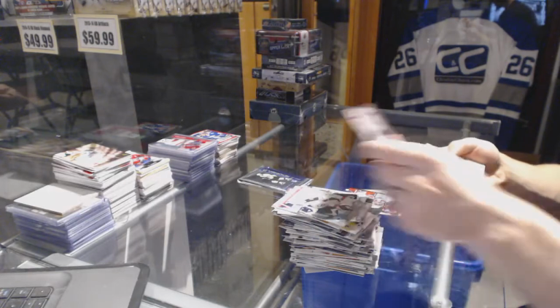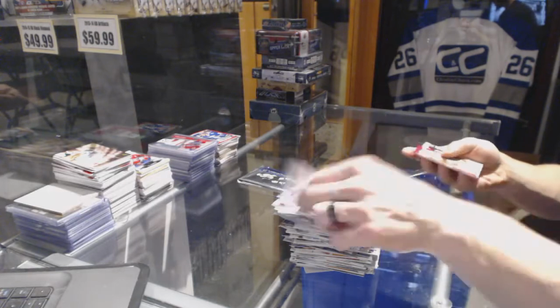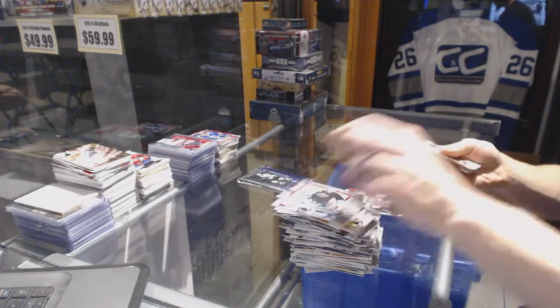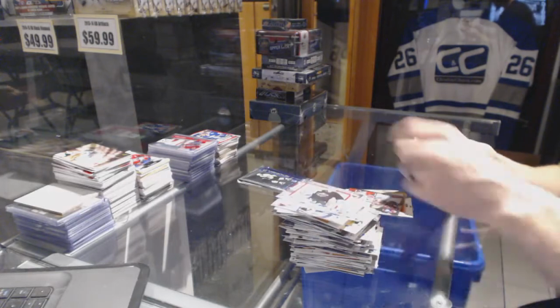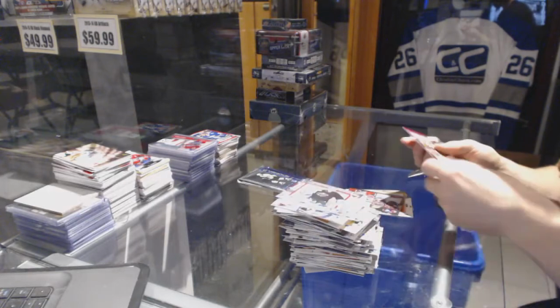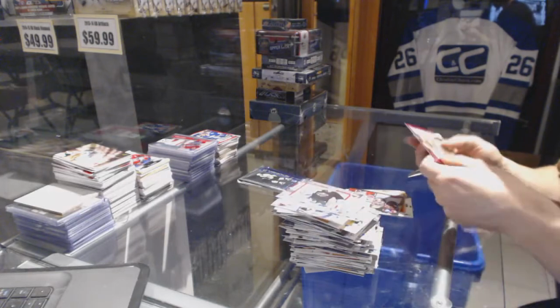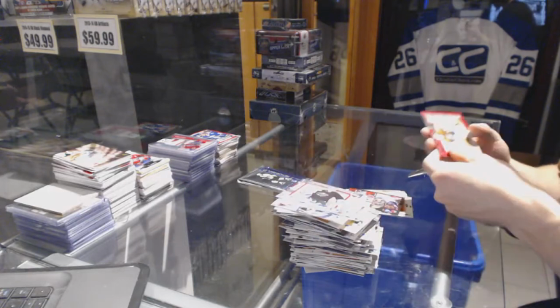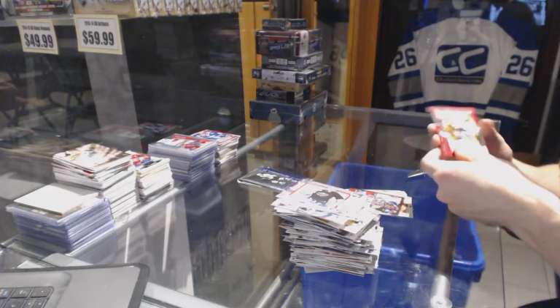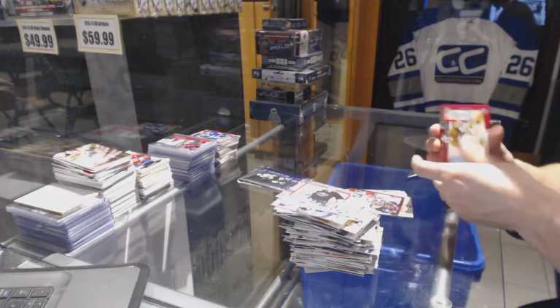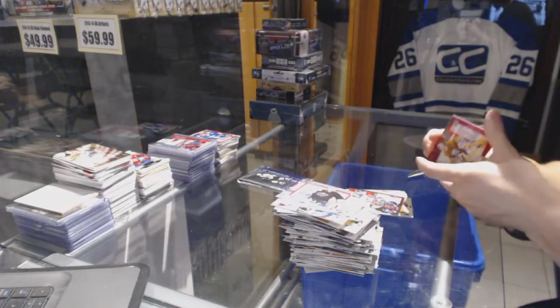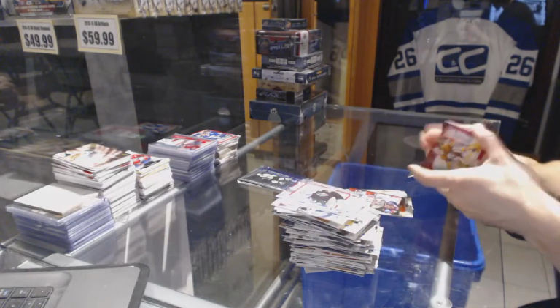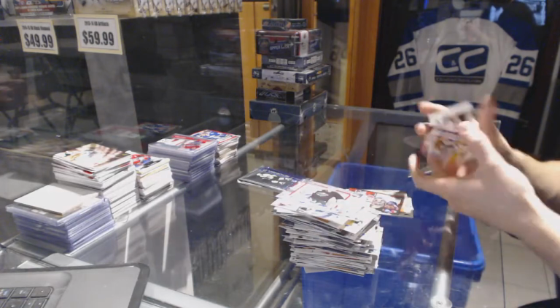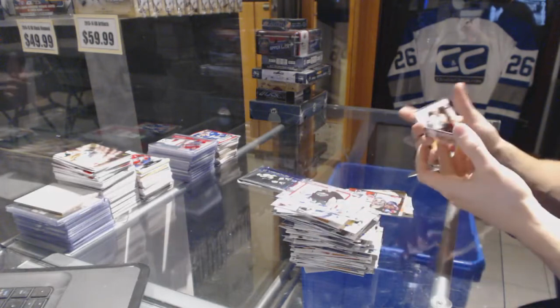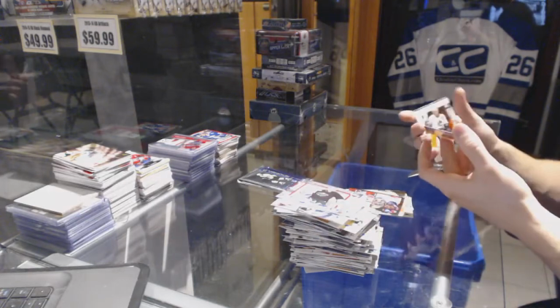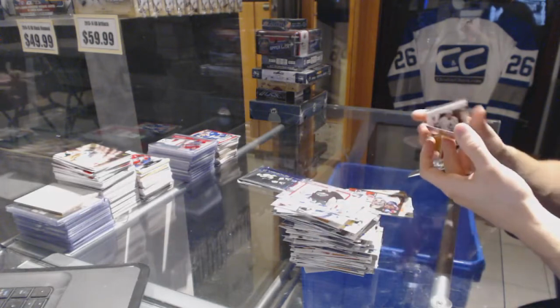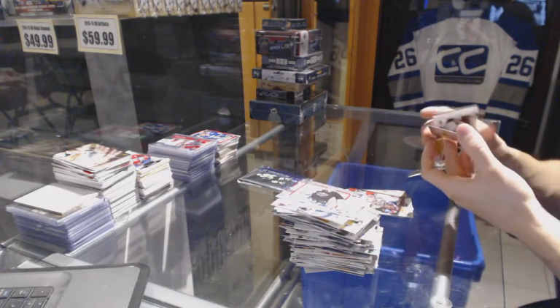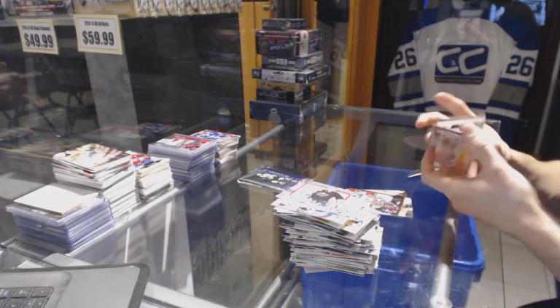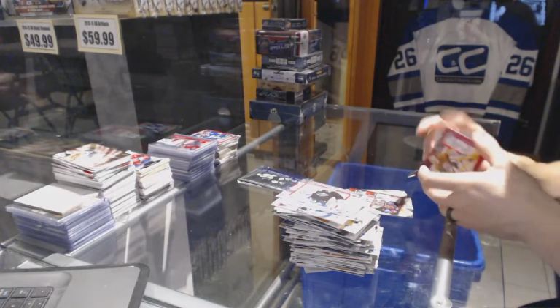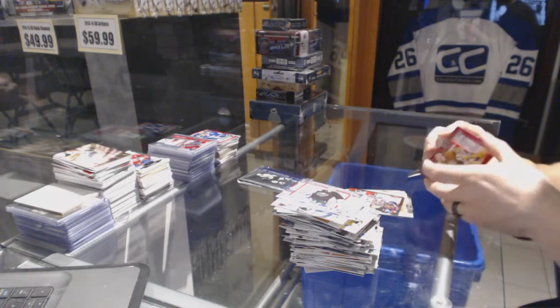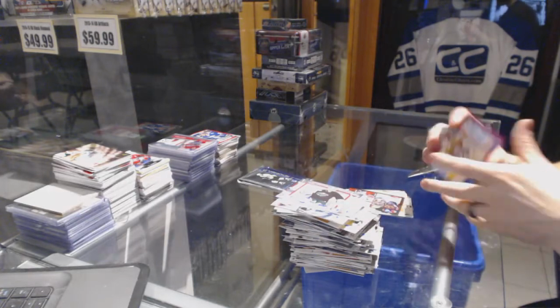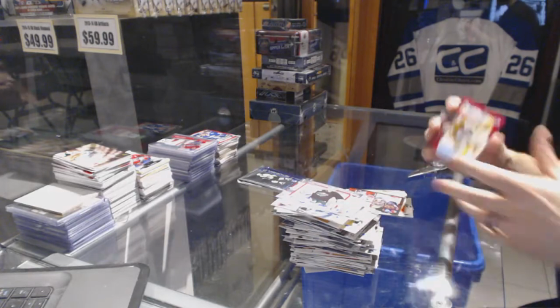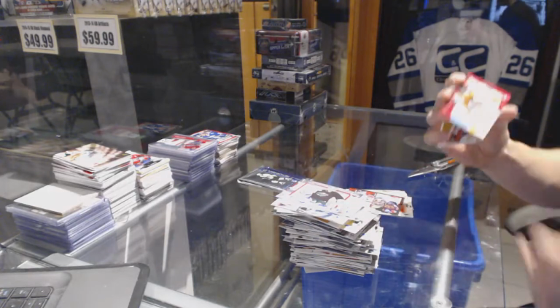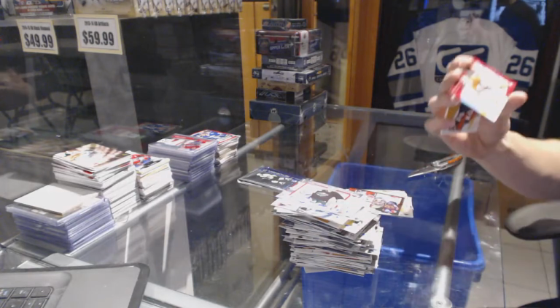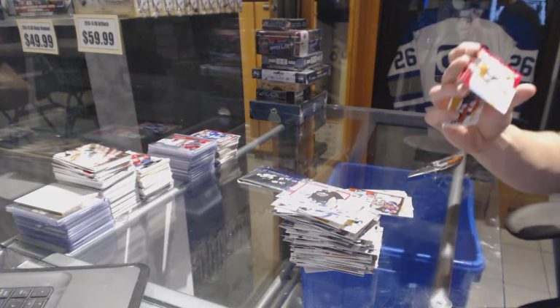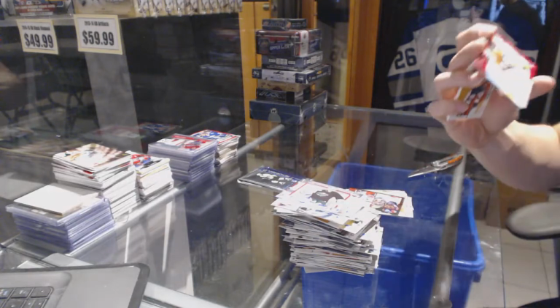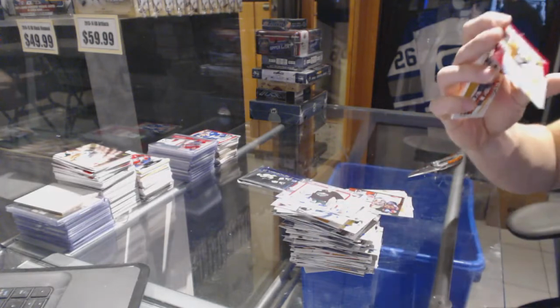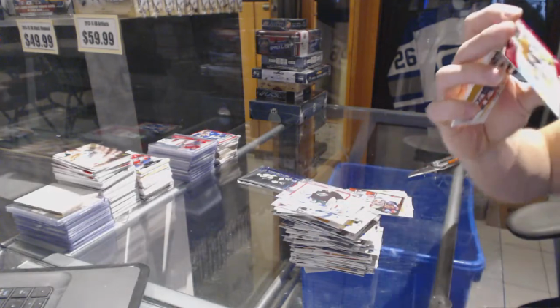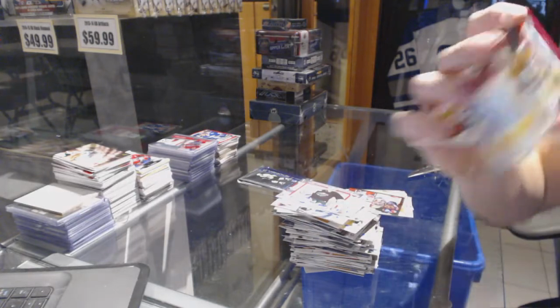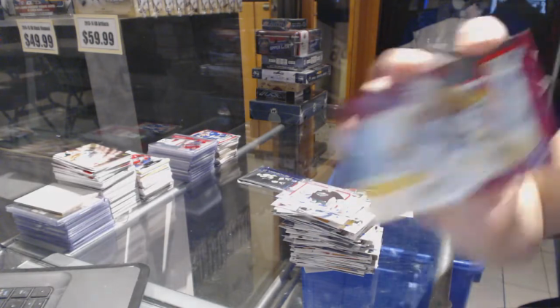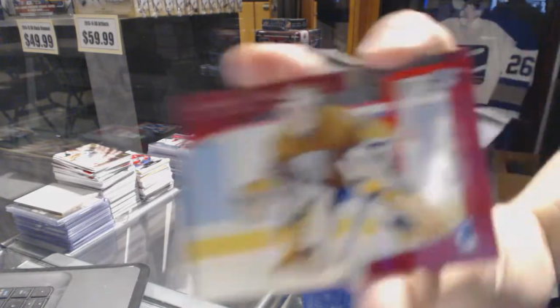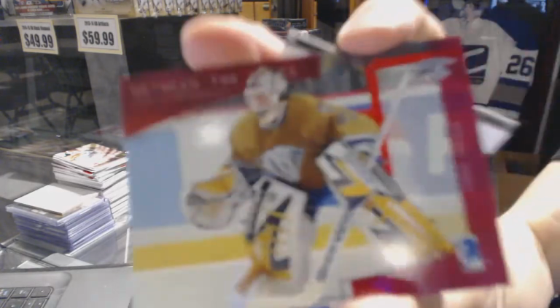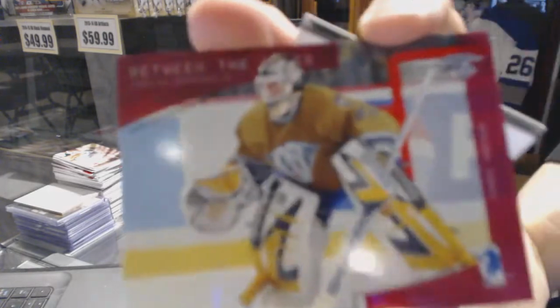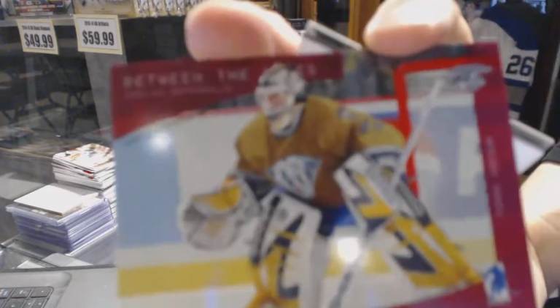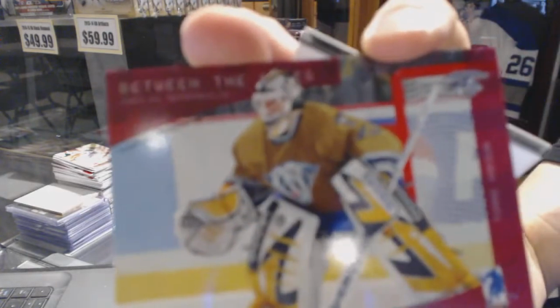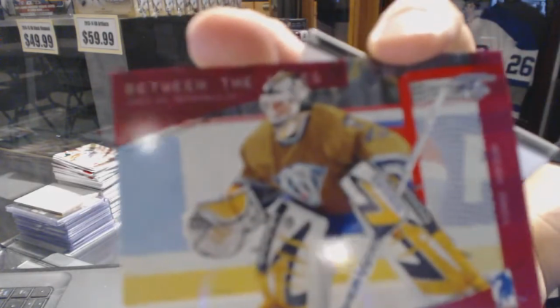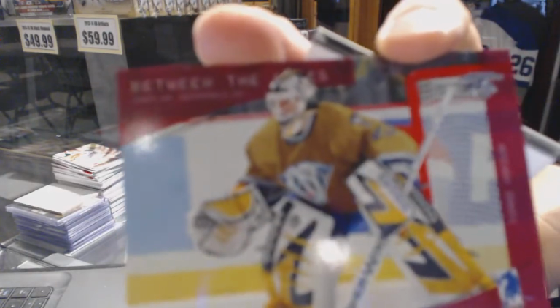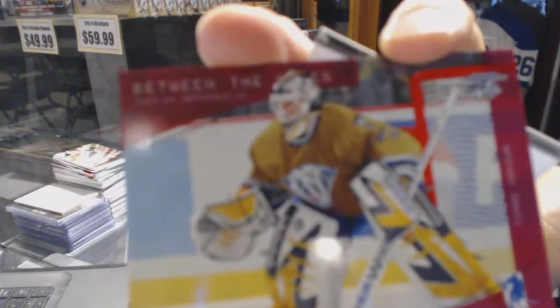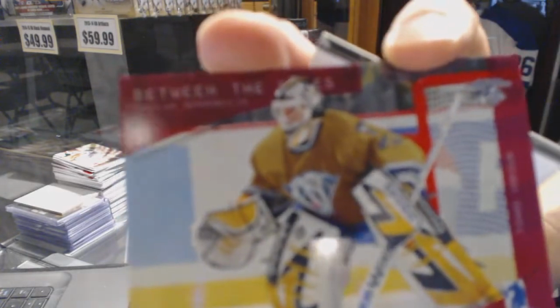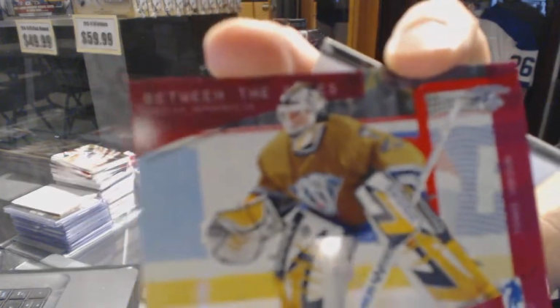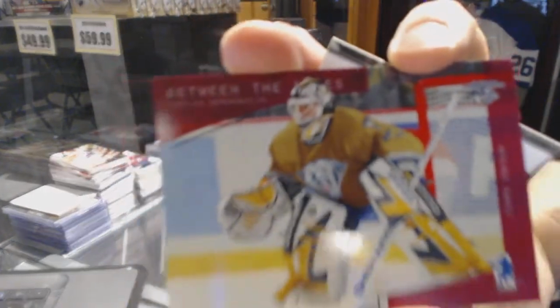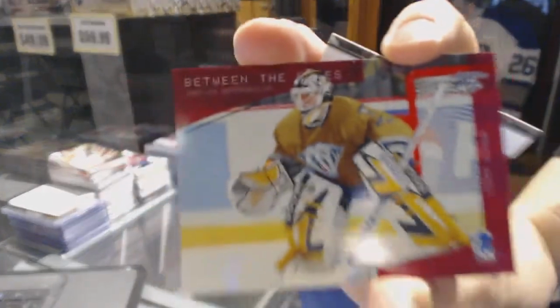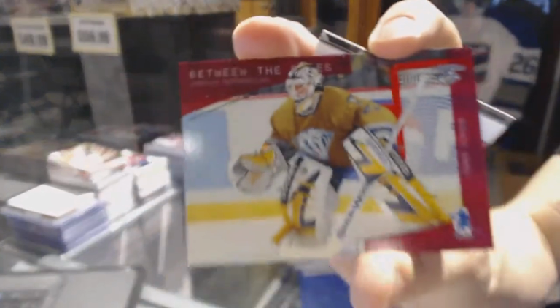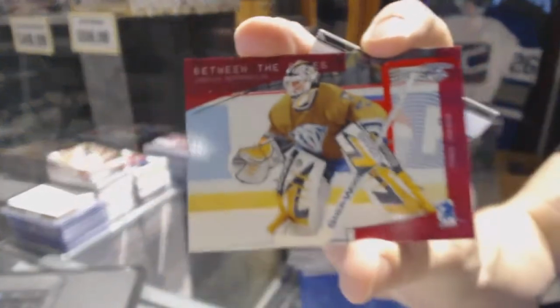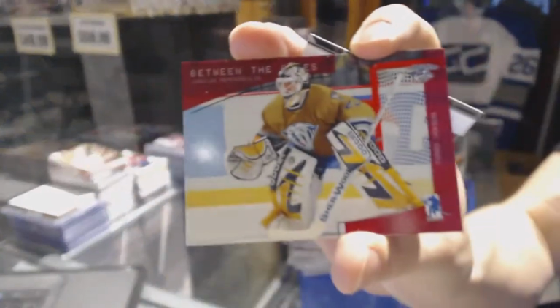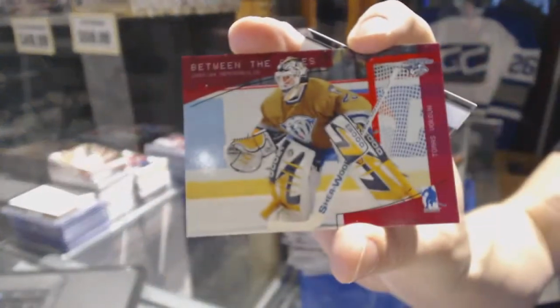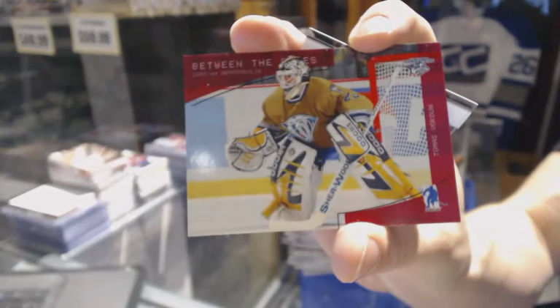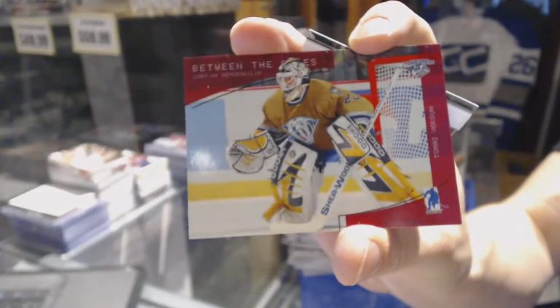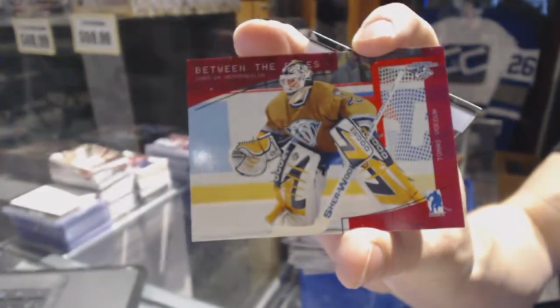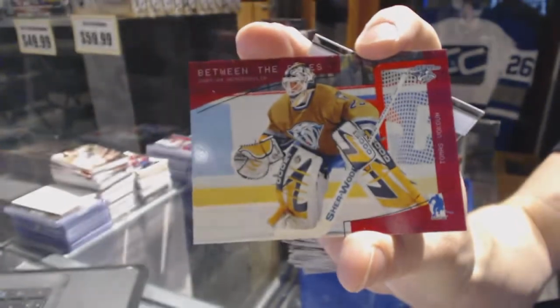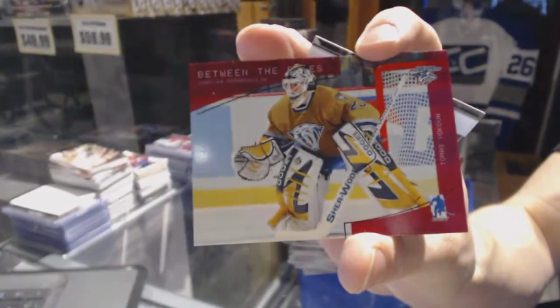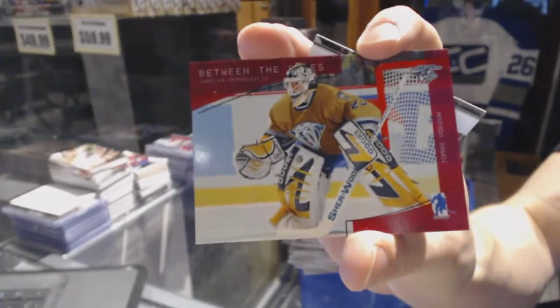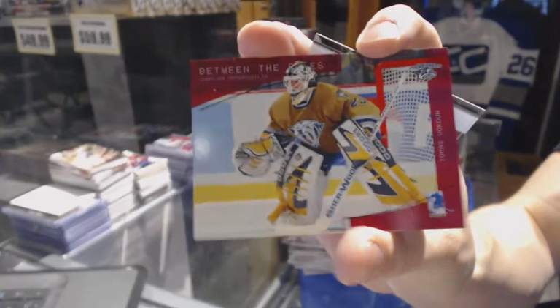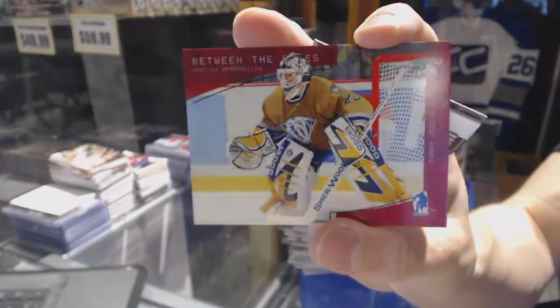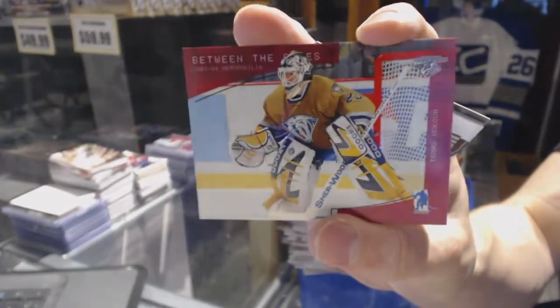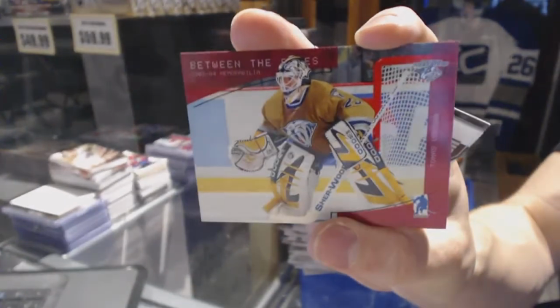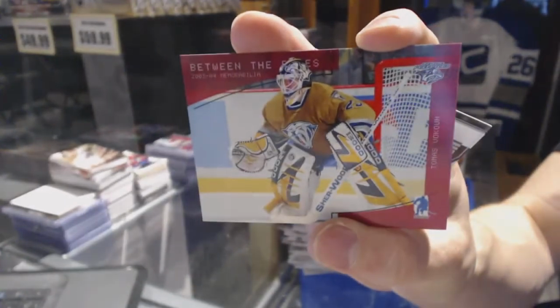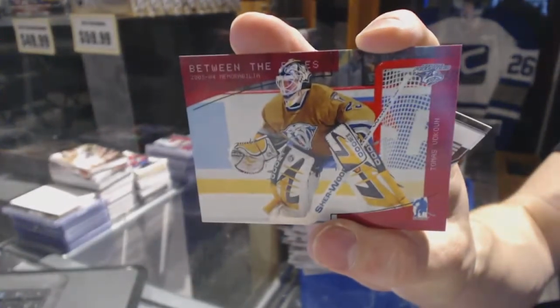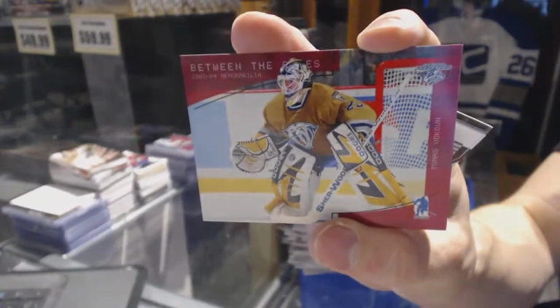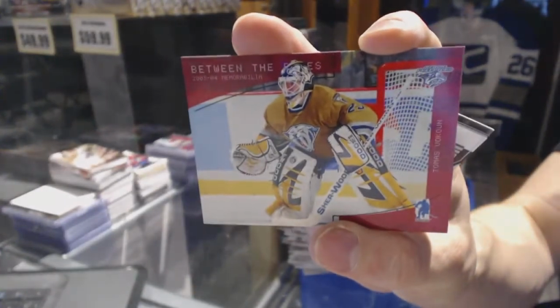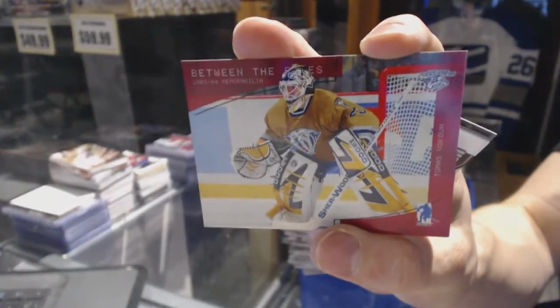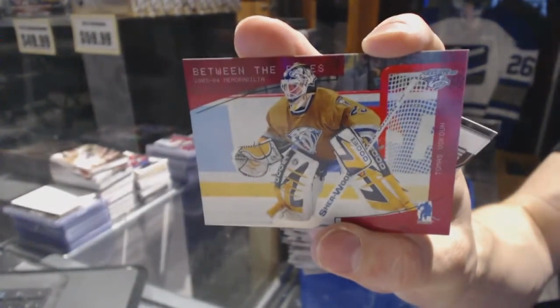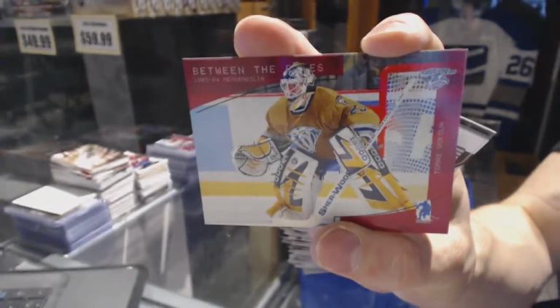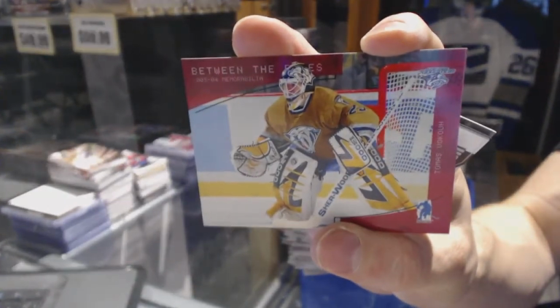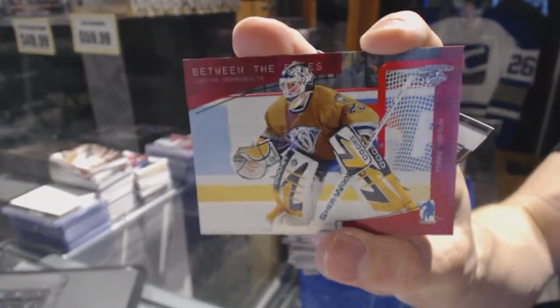We've got a Ruby, number 89 of 200 for the Nashville Predators — Thomas Vokoun.